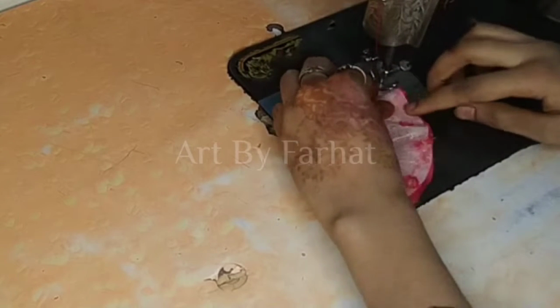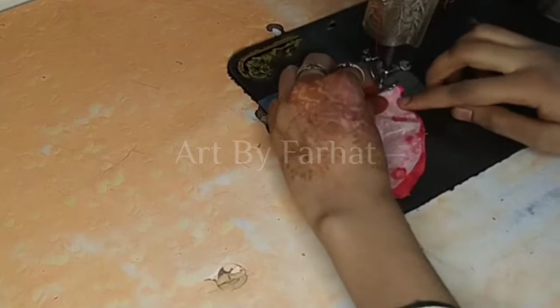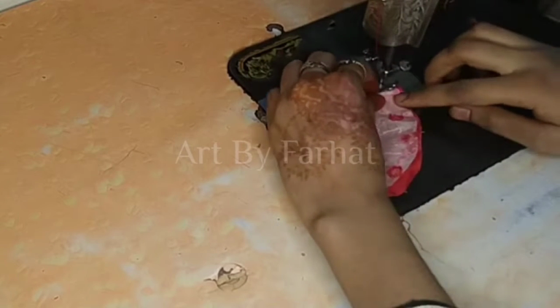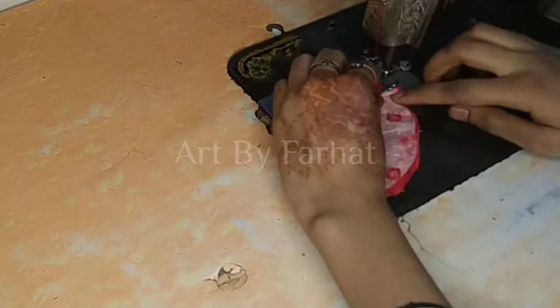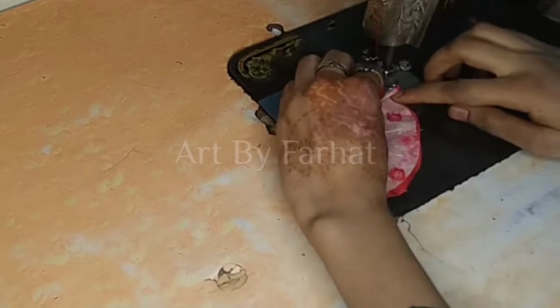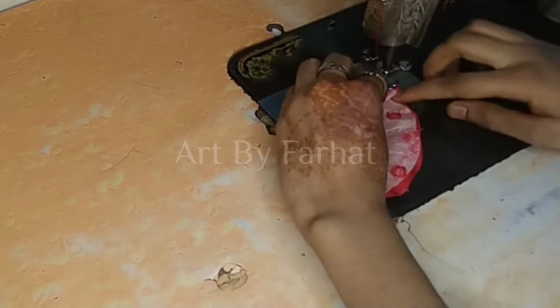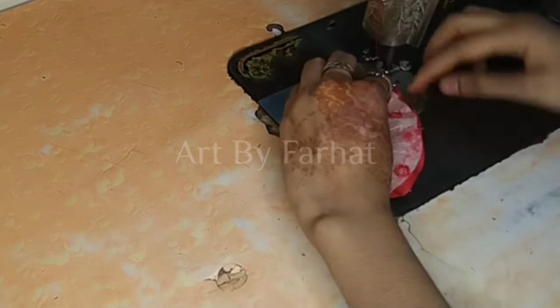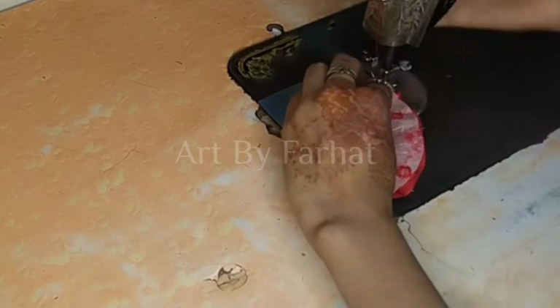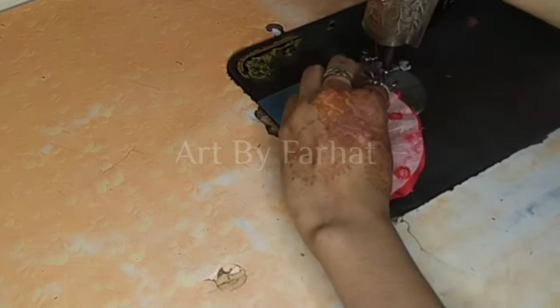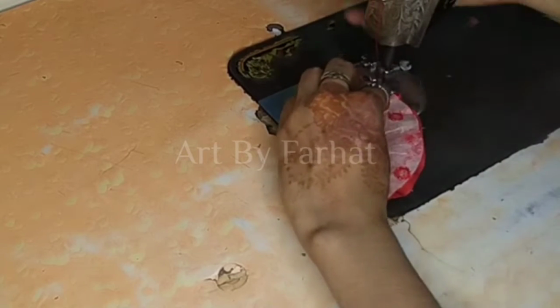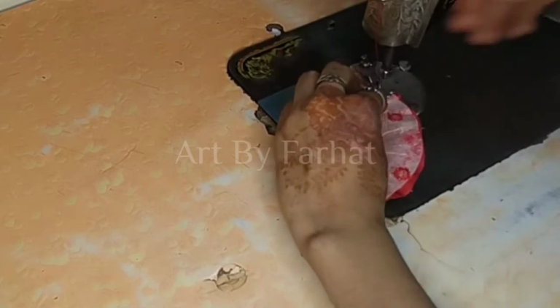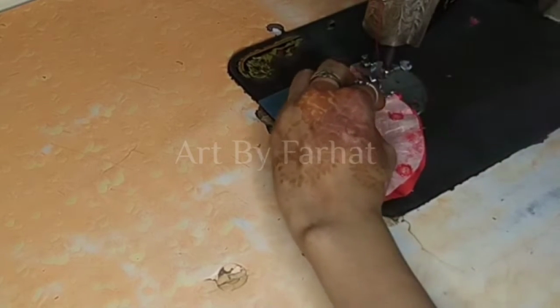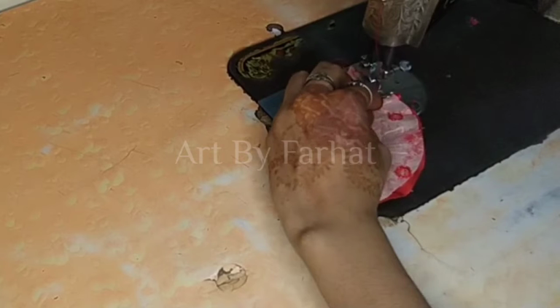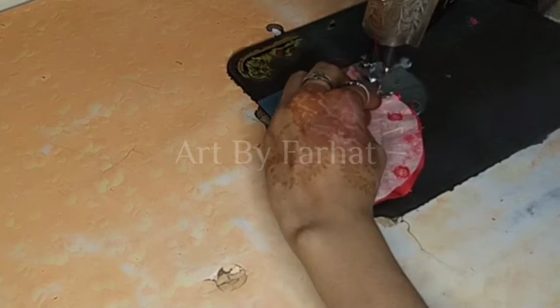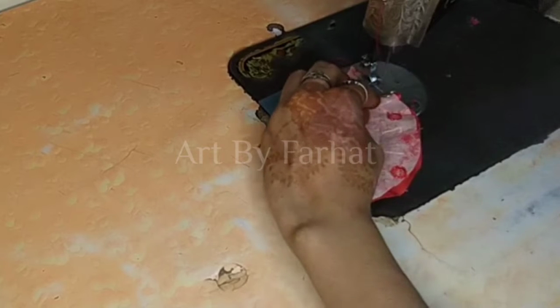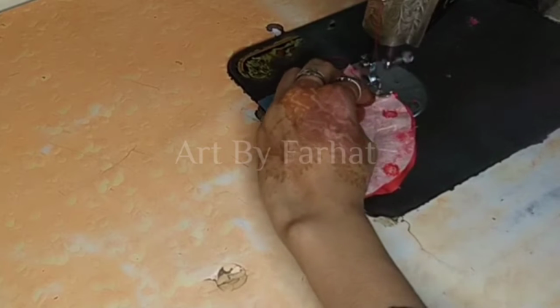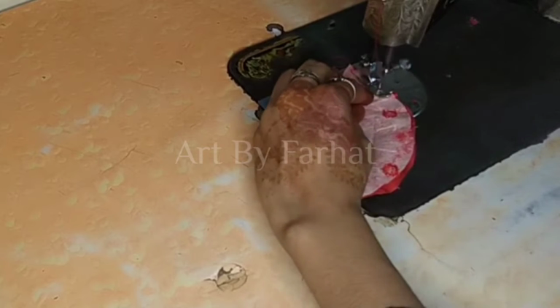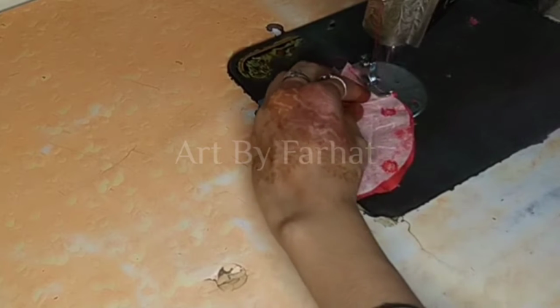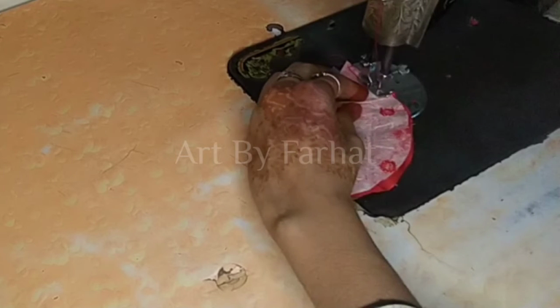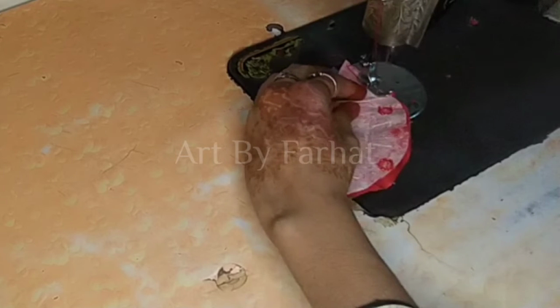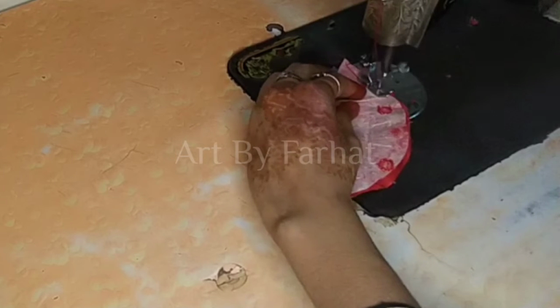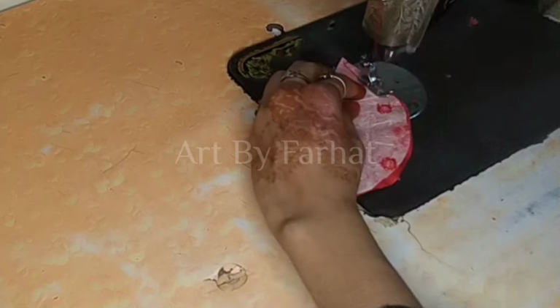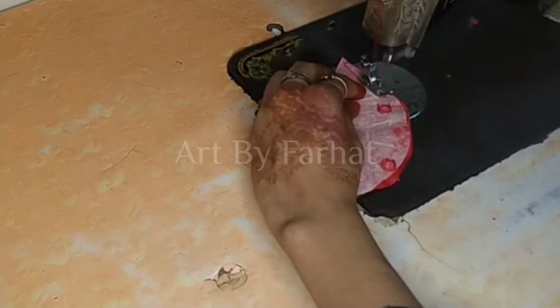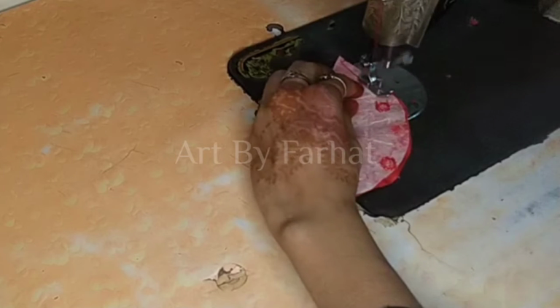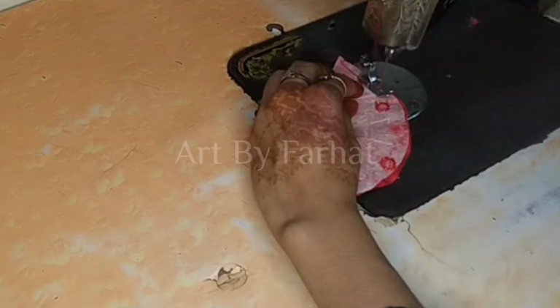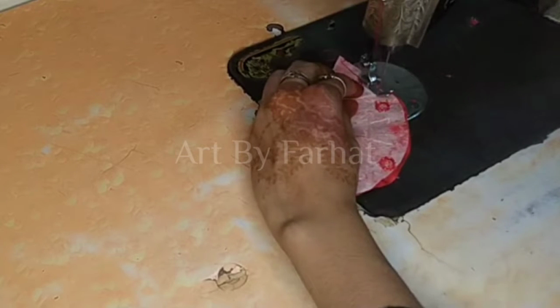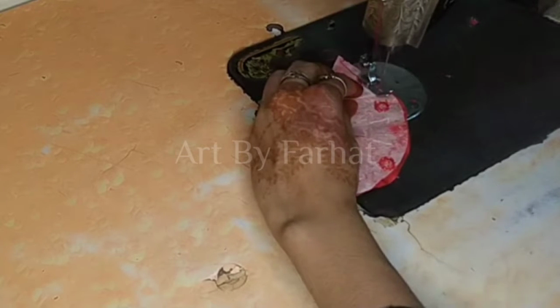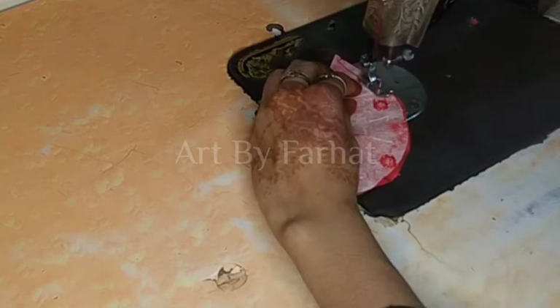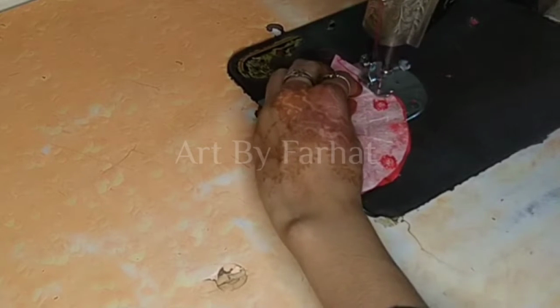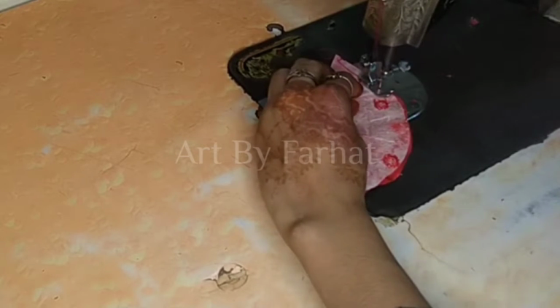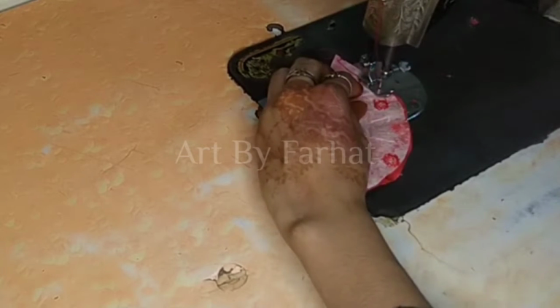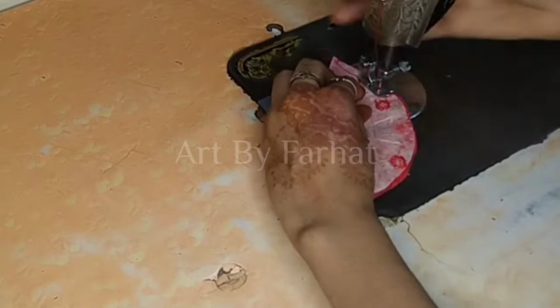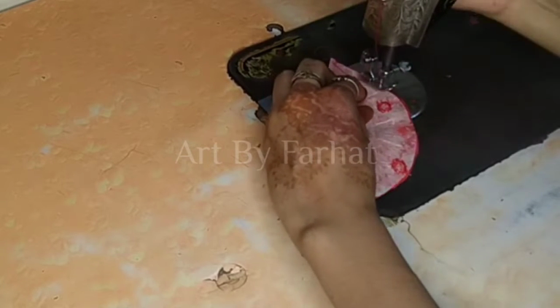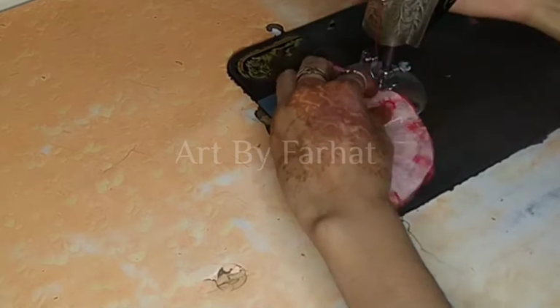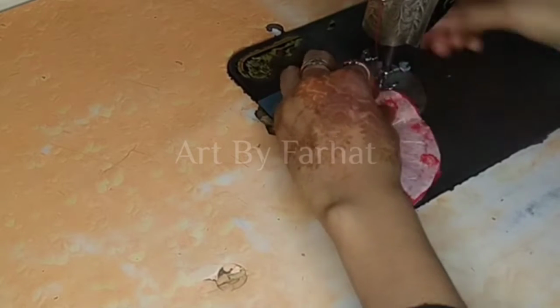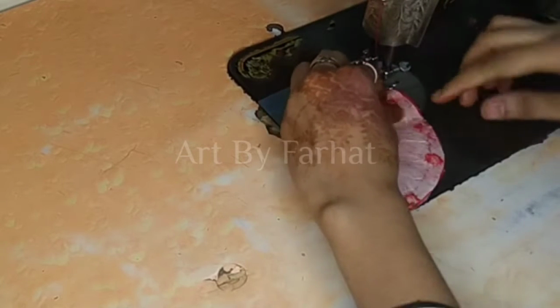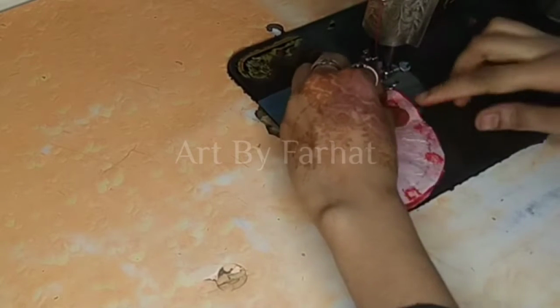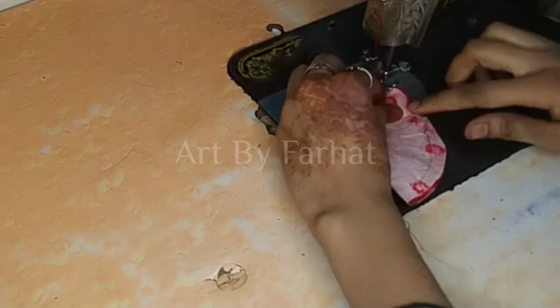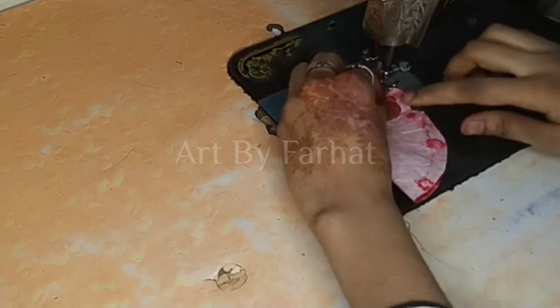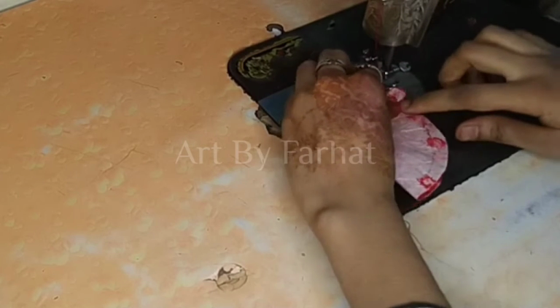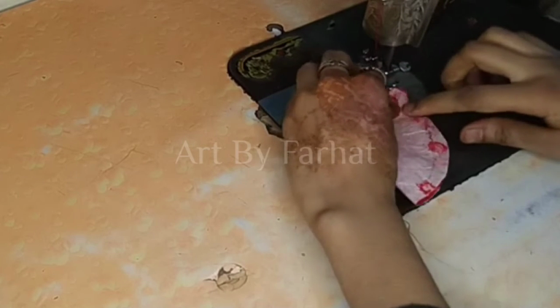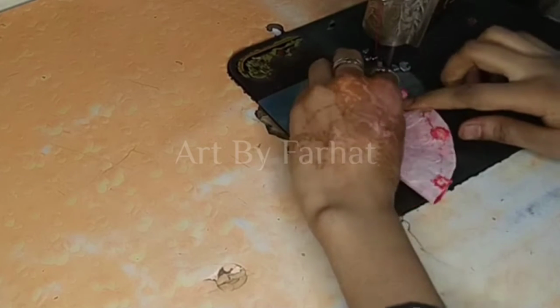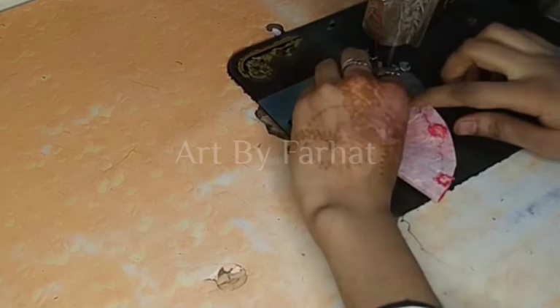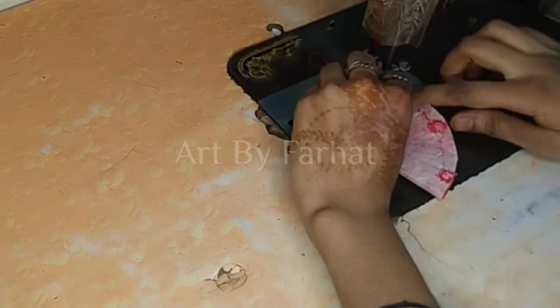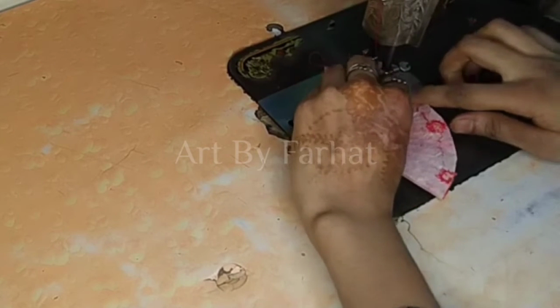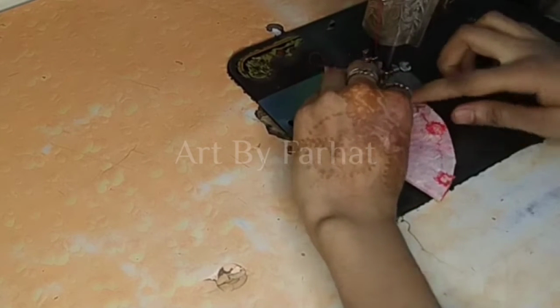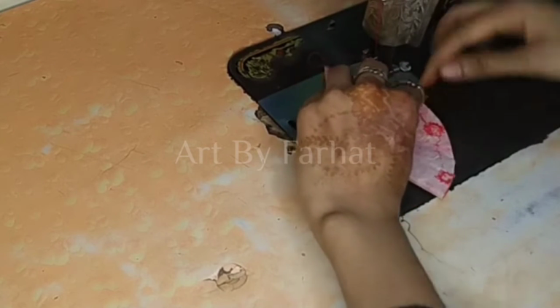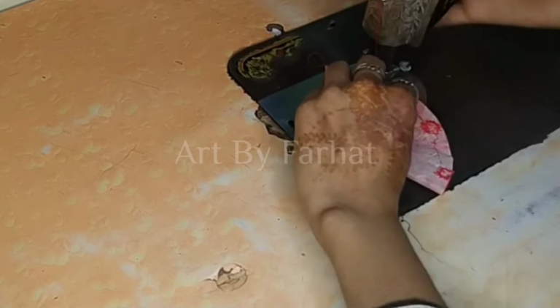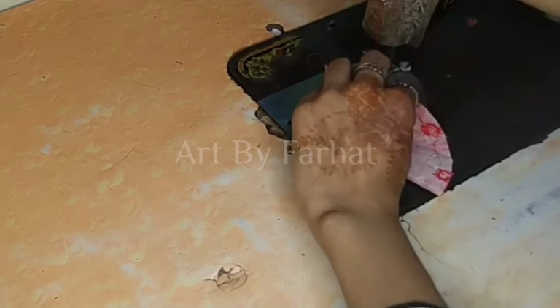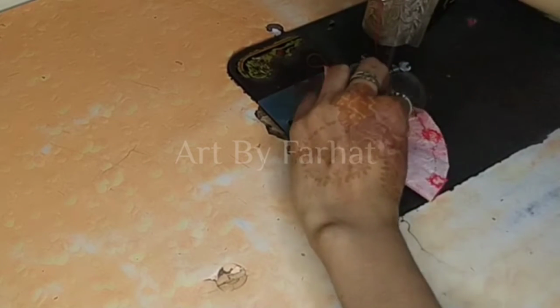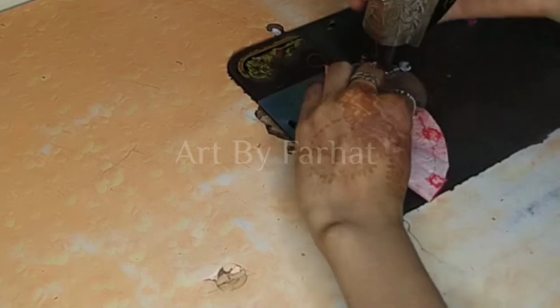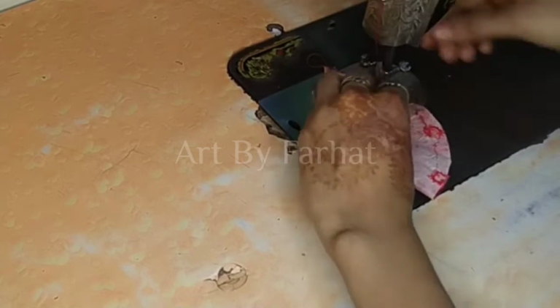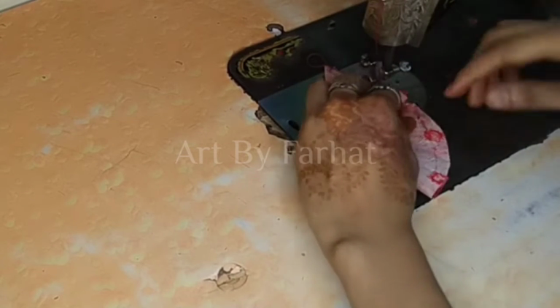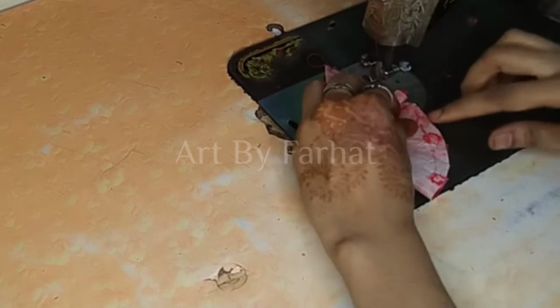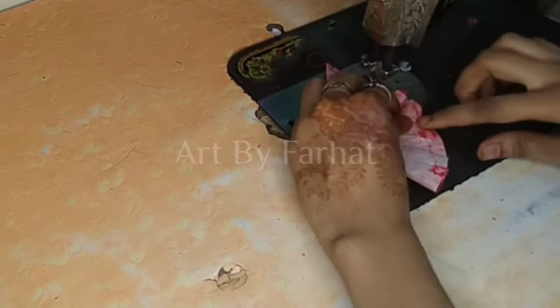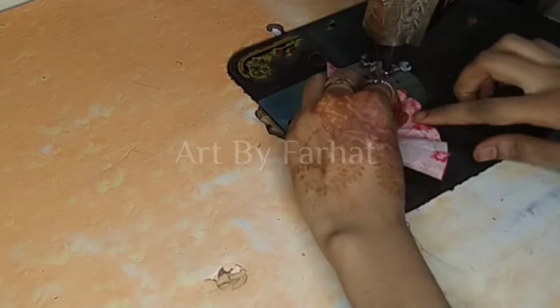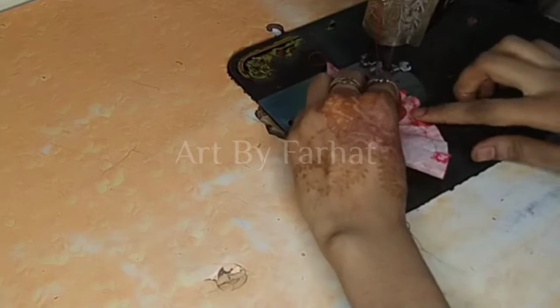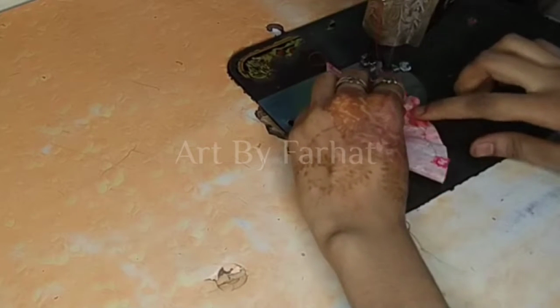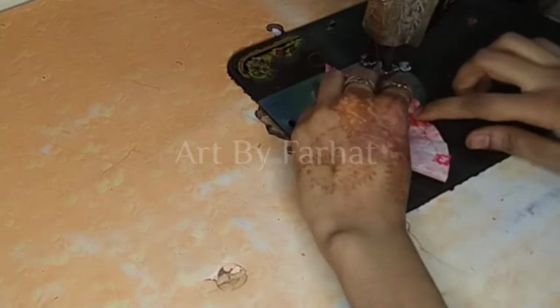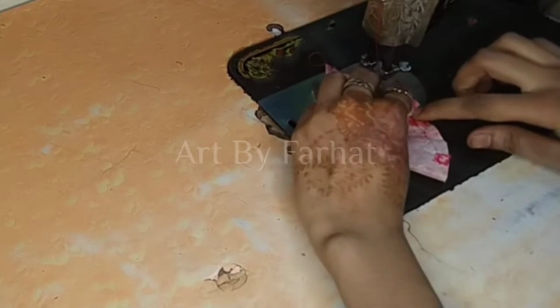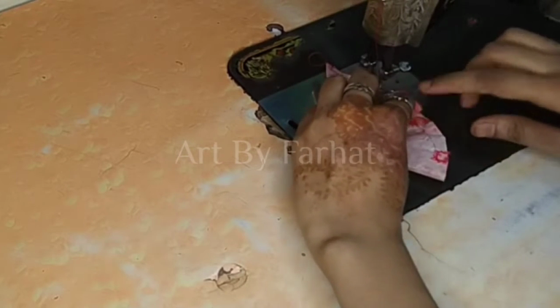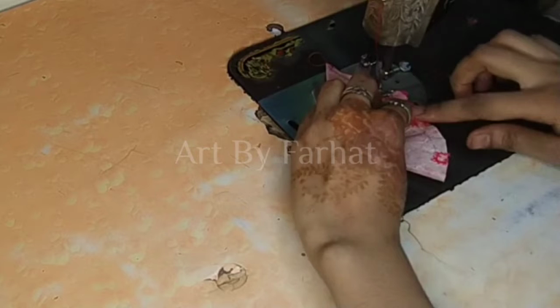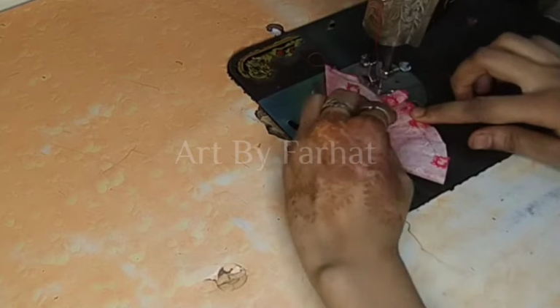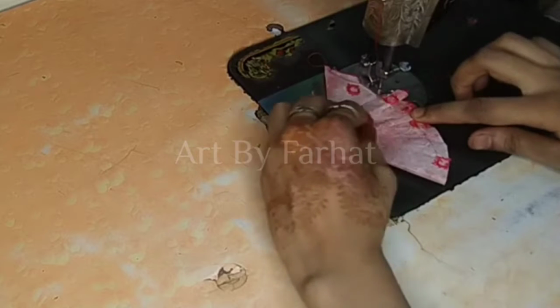After this, we will put it in this way. We will put a small plate on it and trace around it.